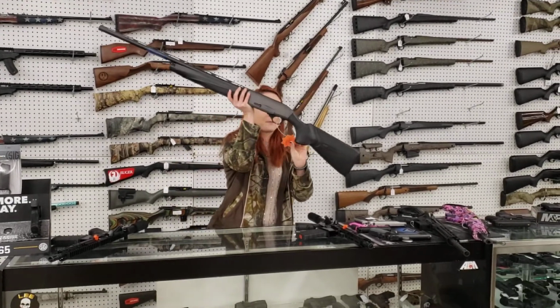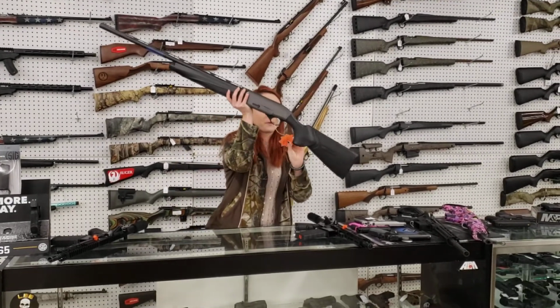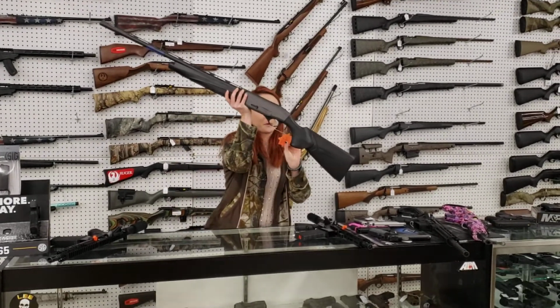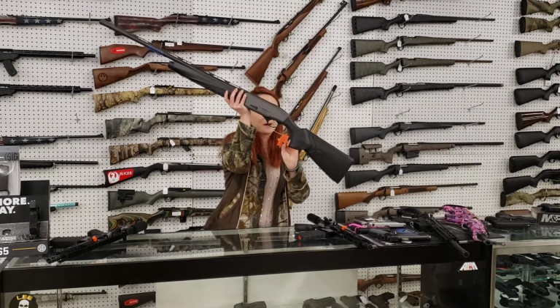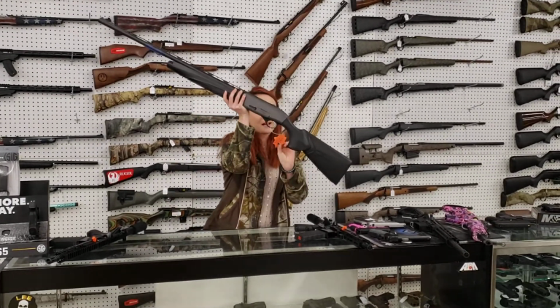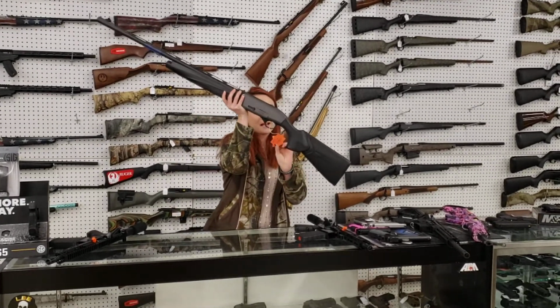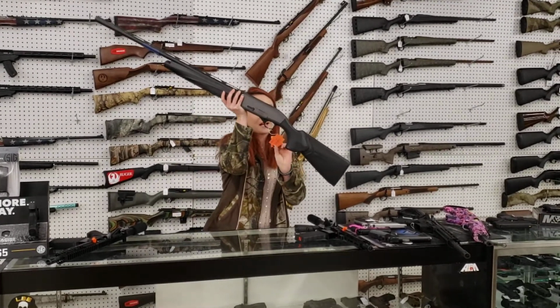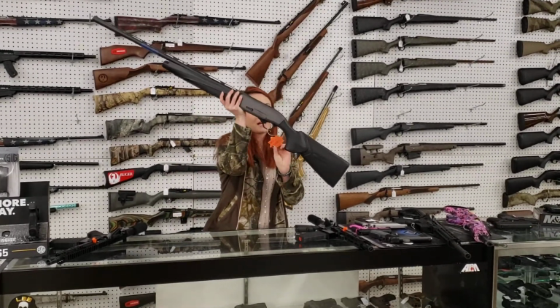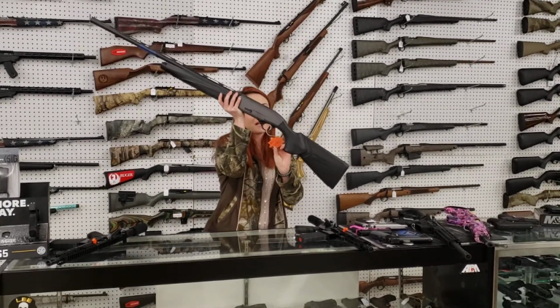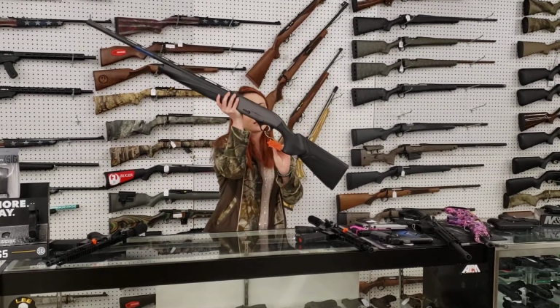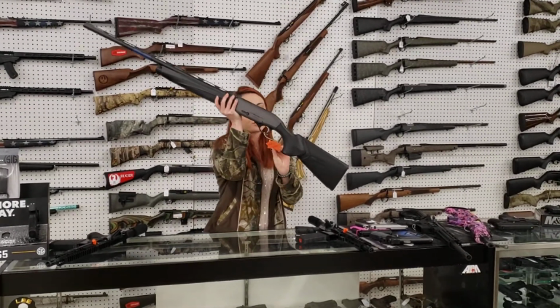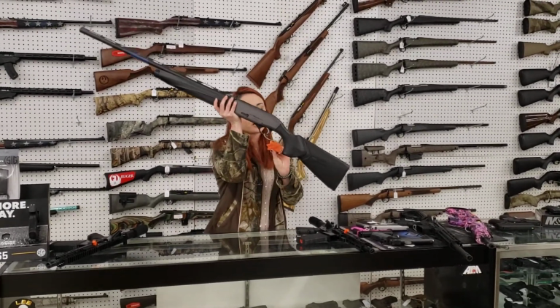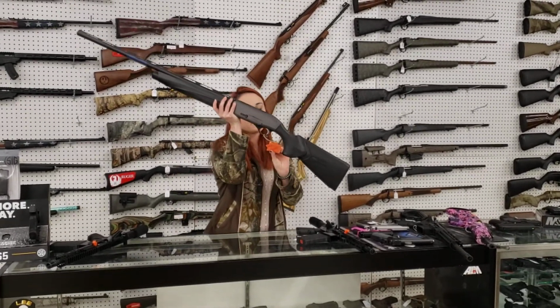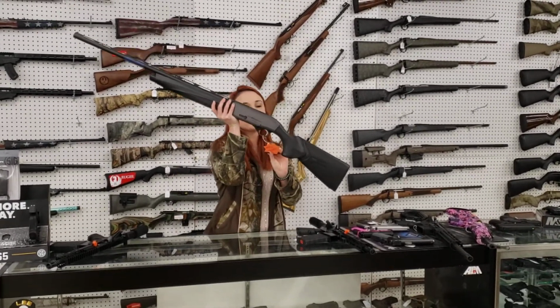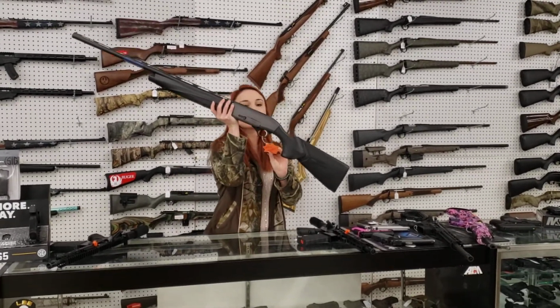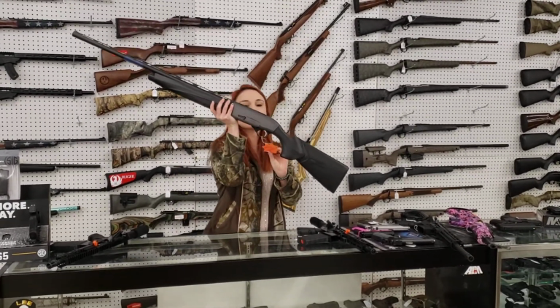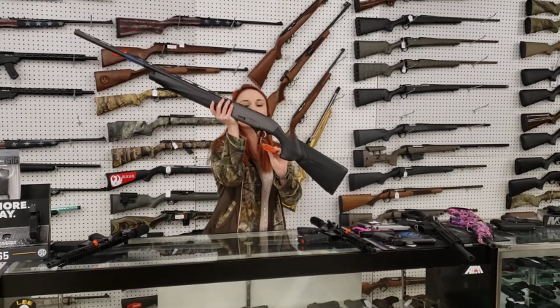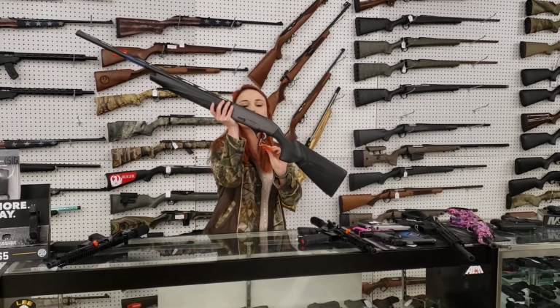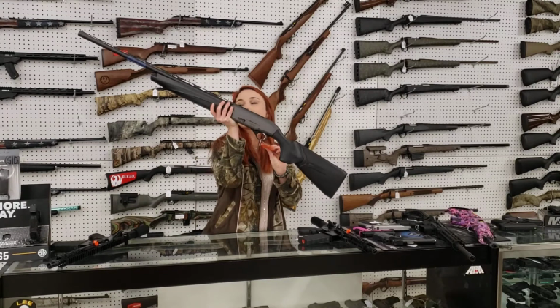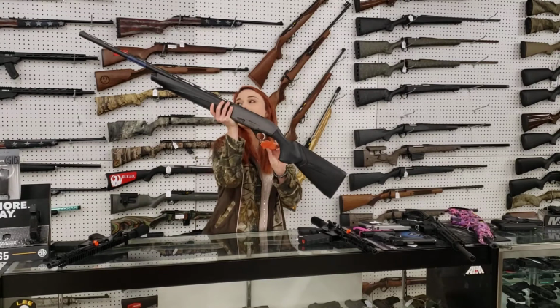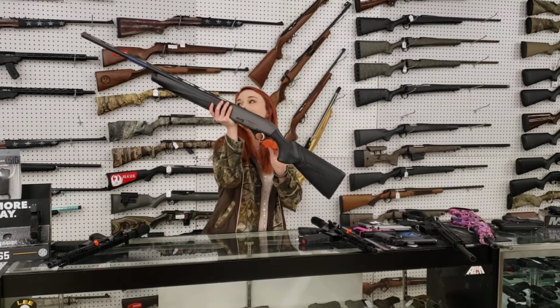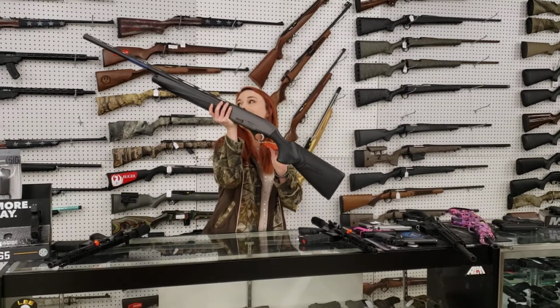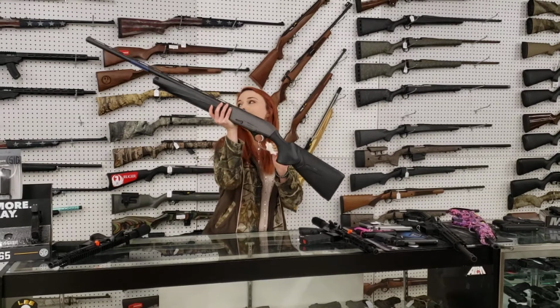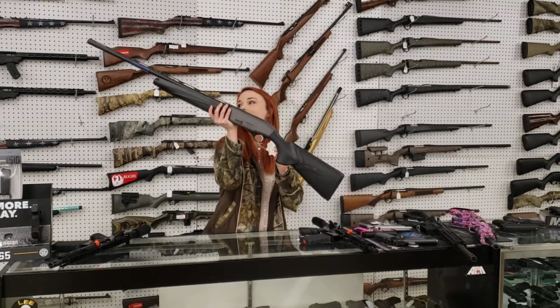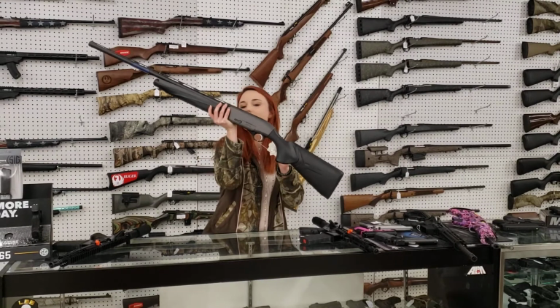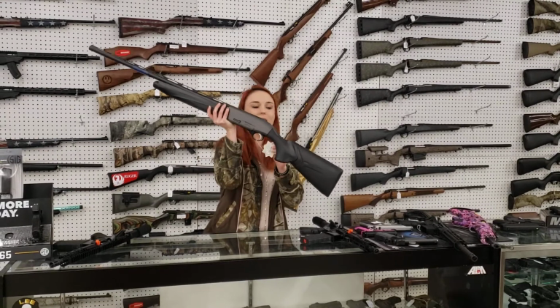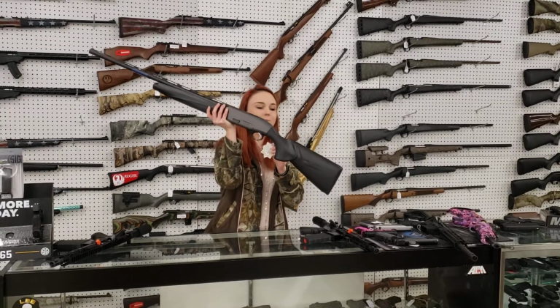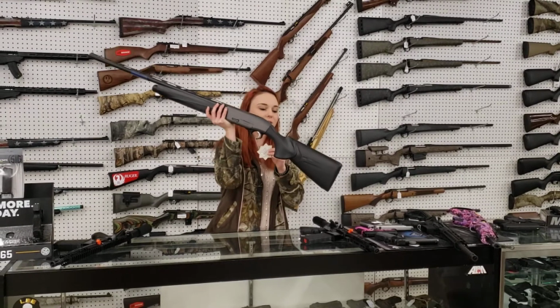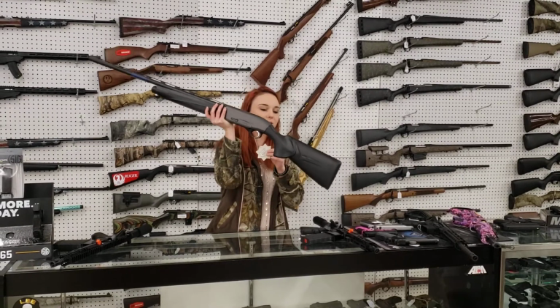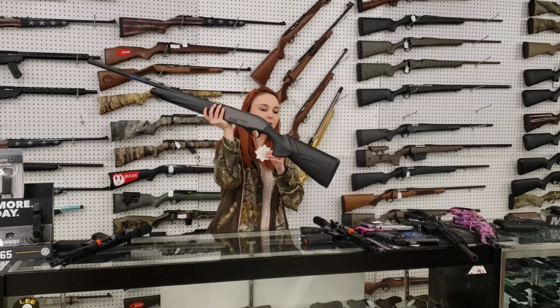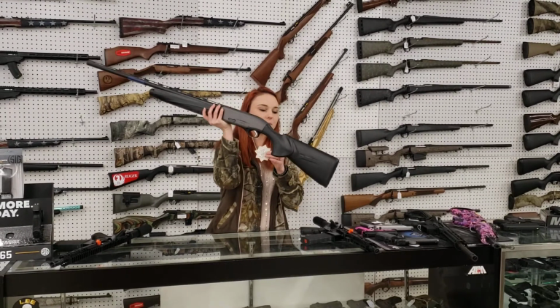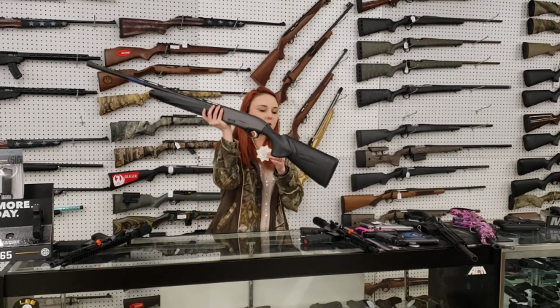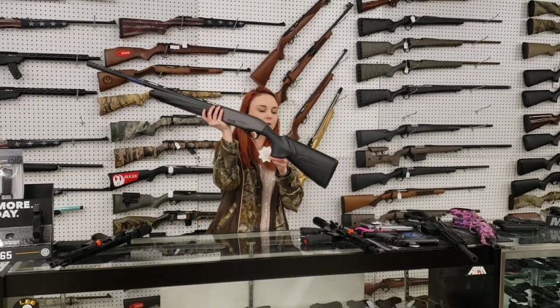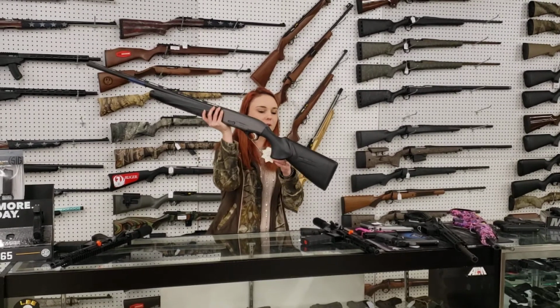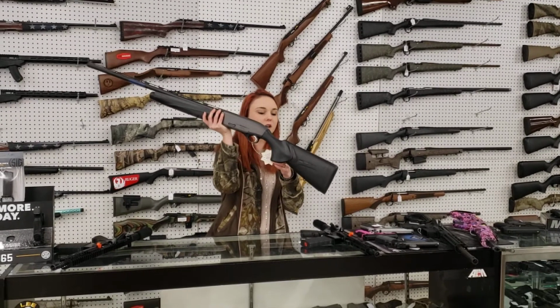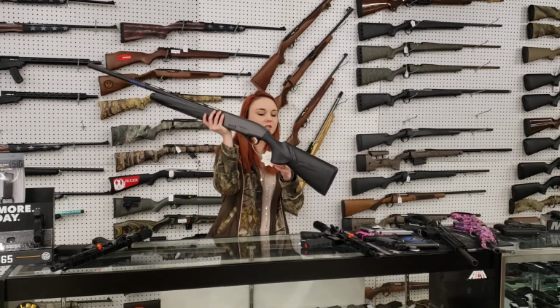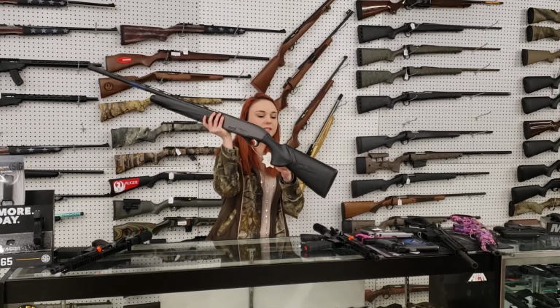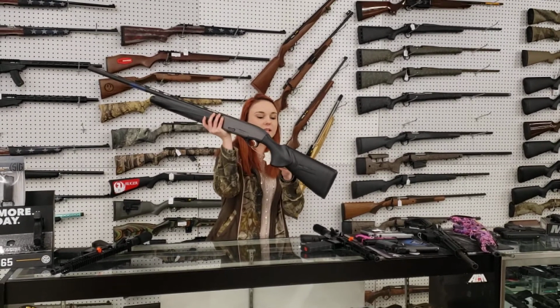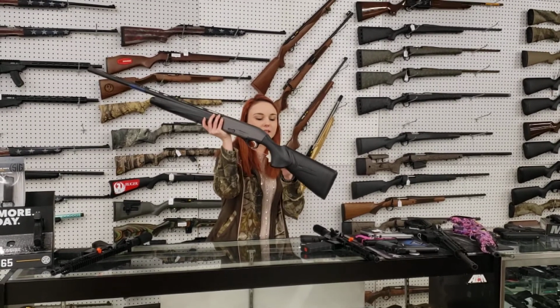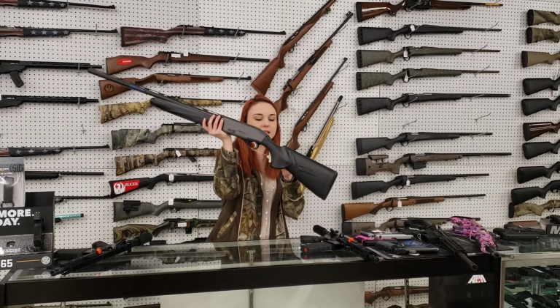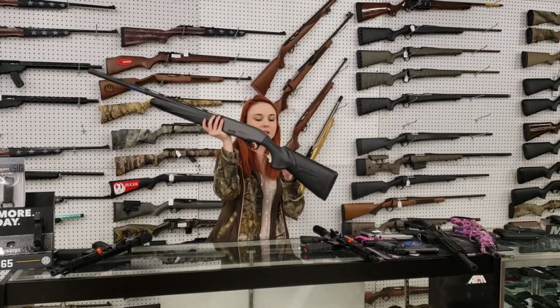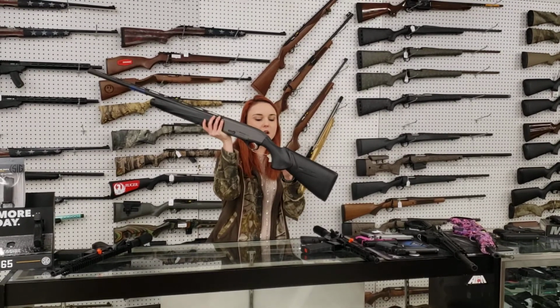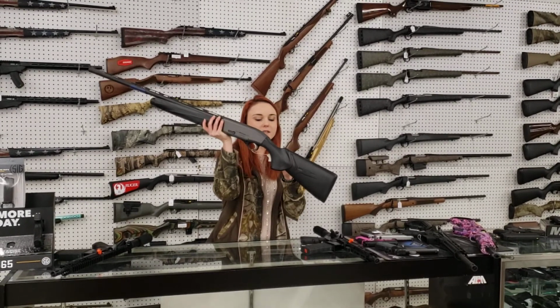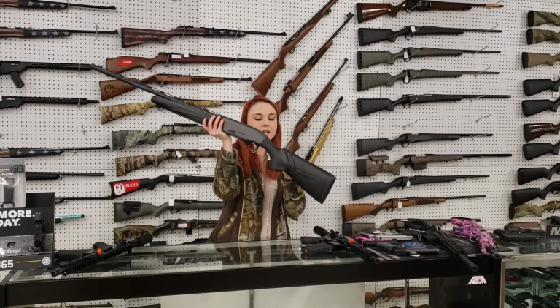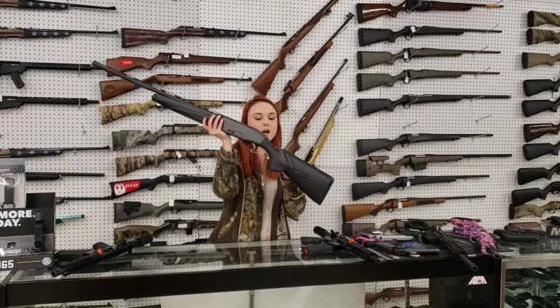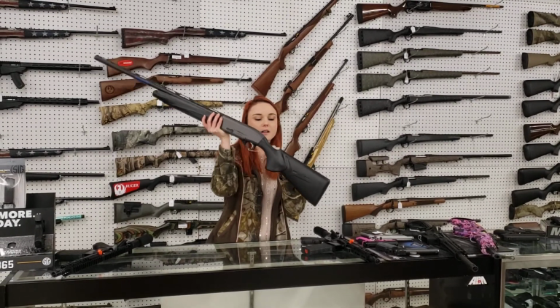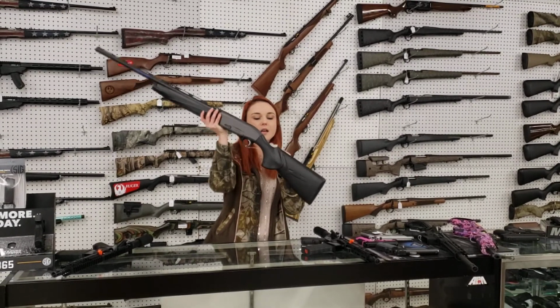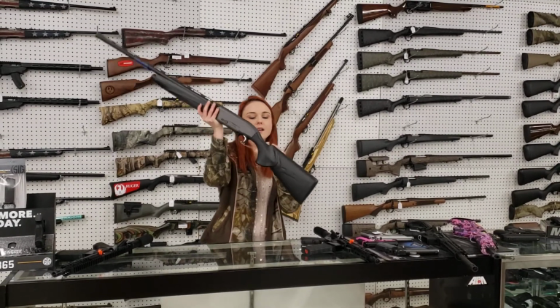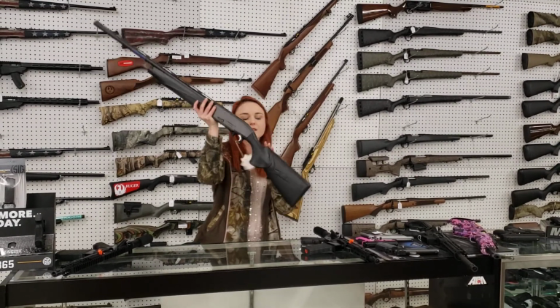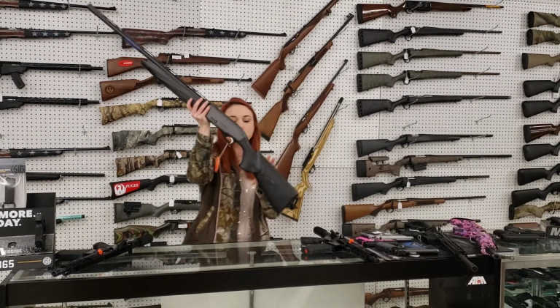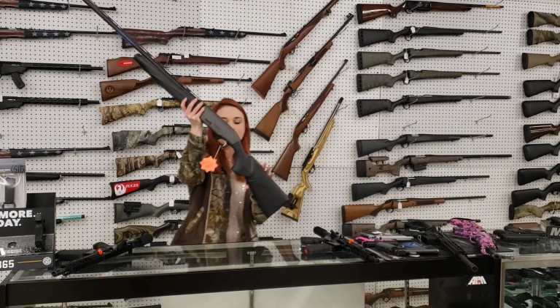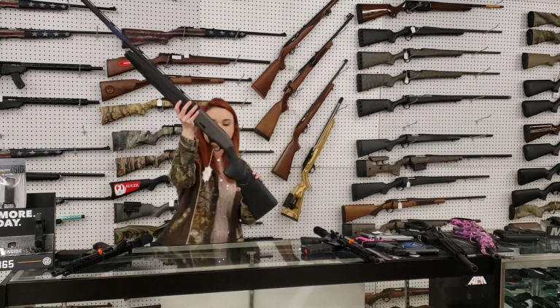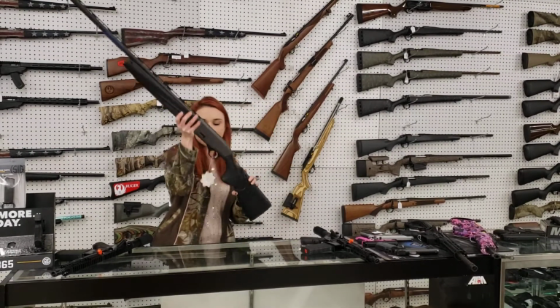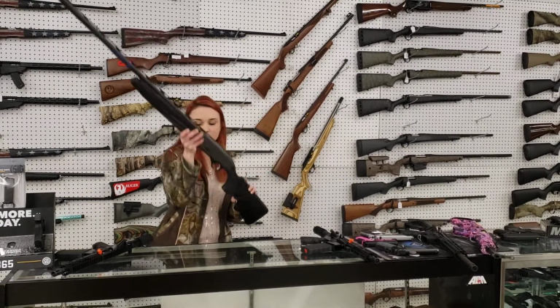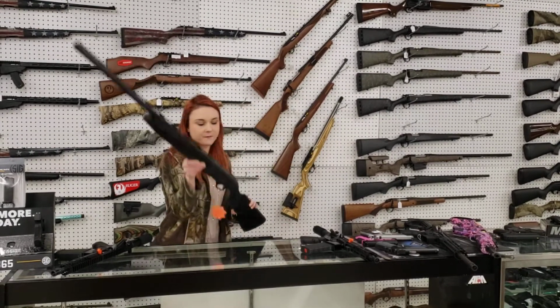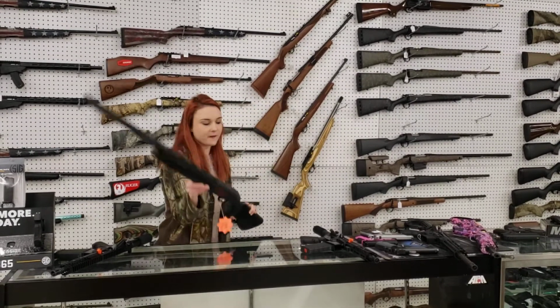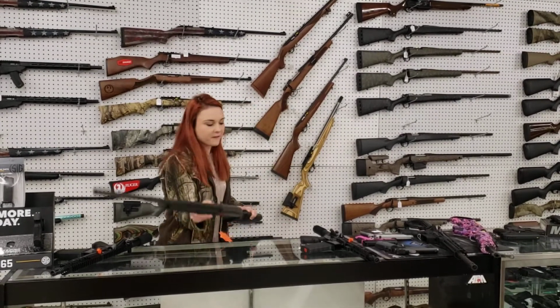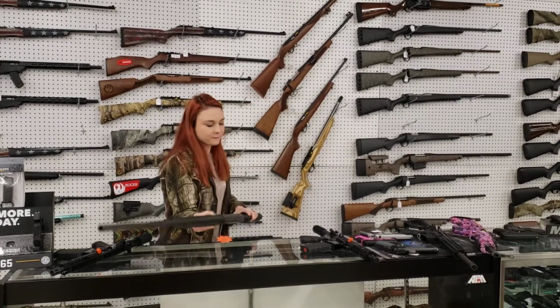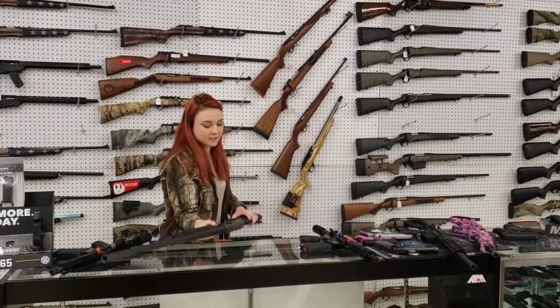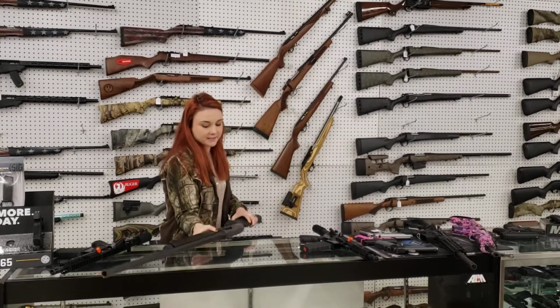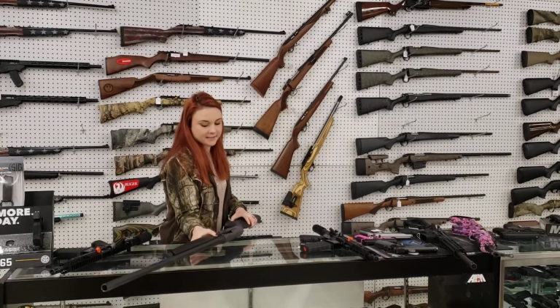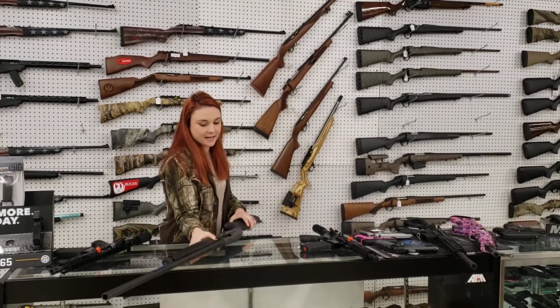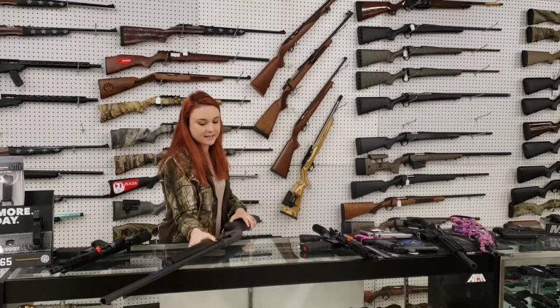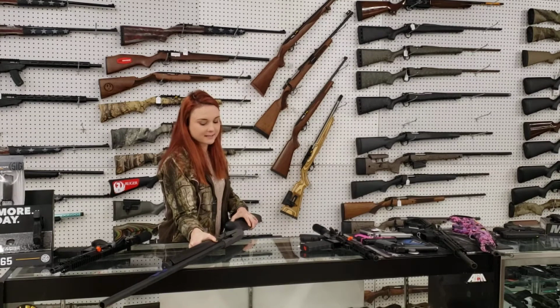Alright, Beretta Extreme Unico 12 gauge — absolutely beautiful. She's got the kickoff stock. $12.35 plus tax.